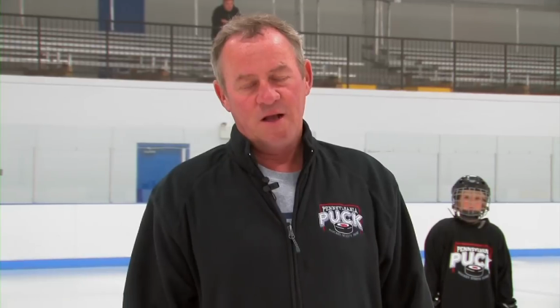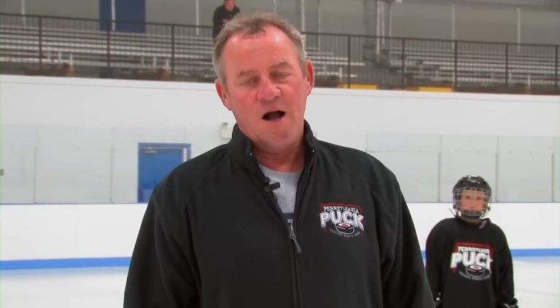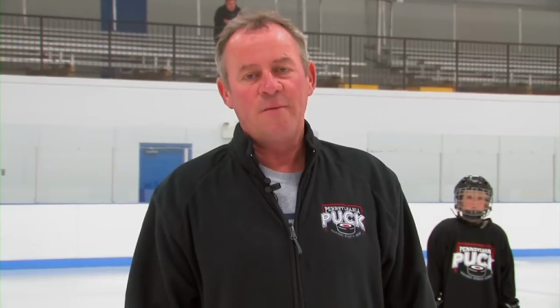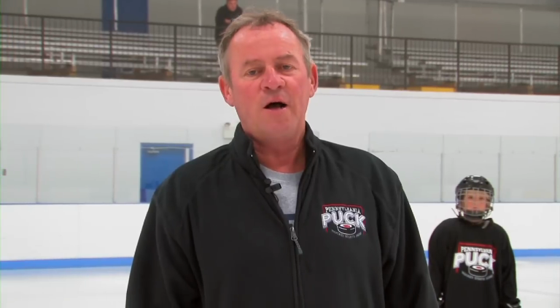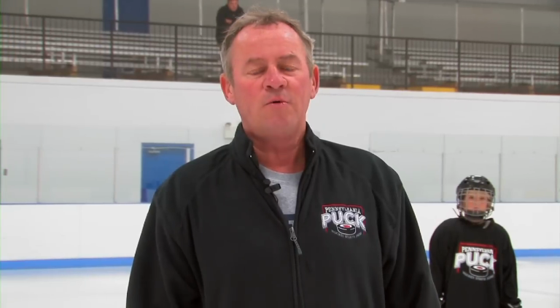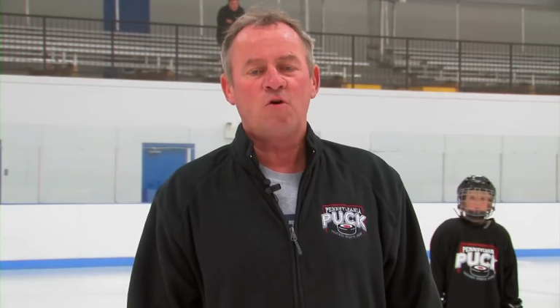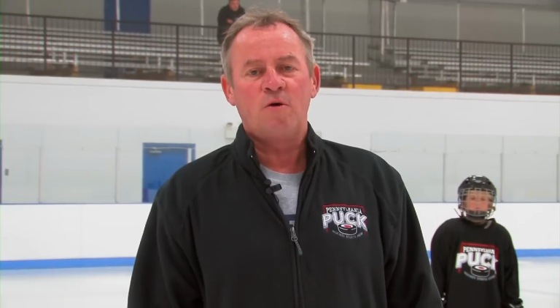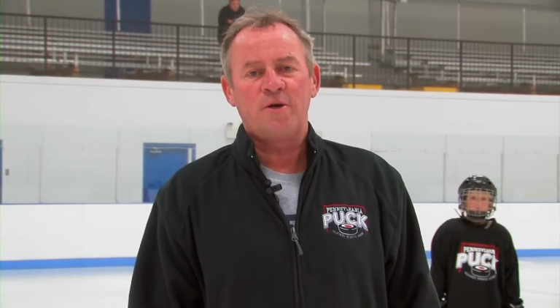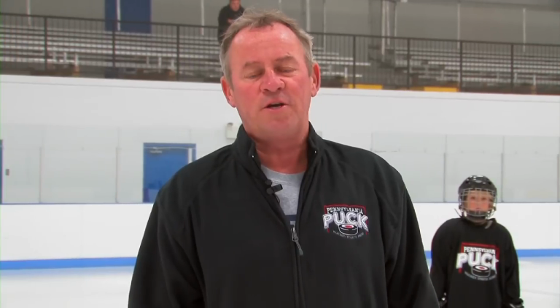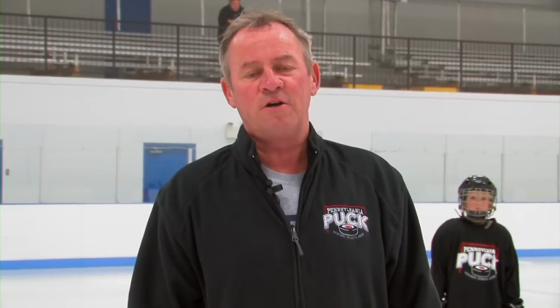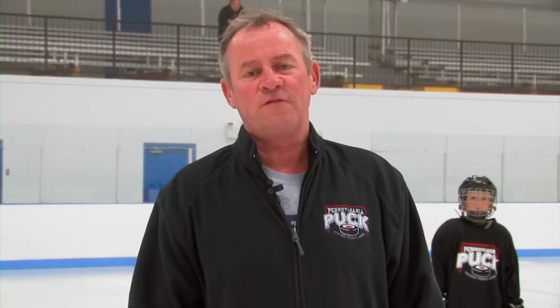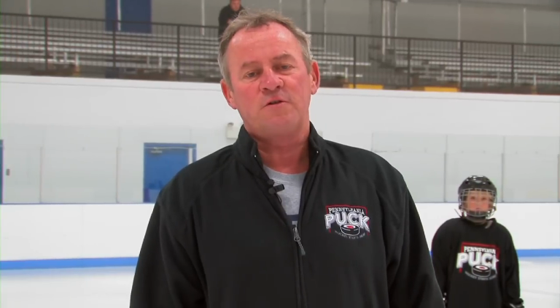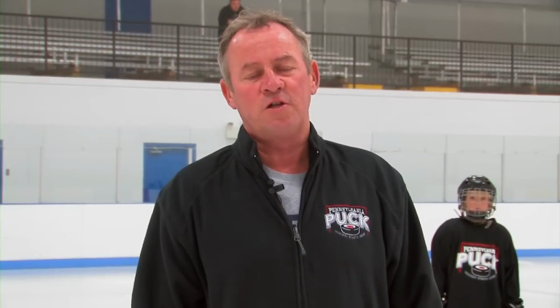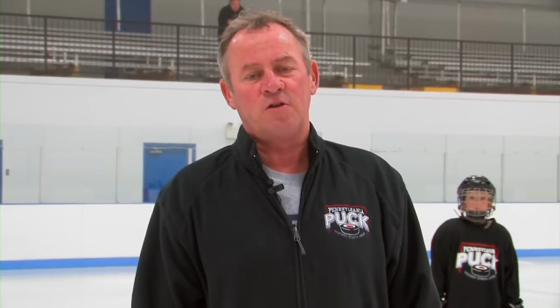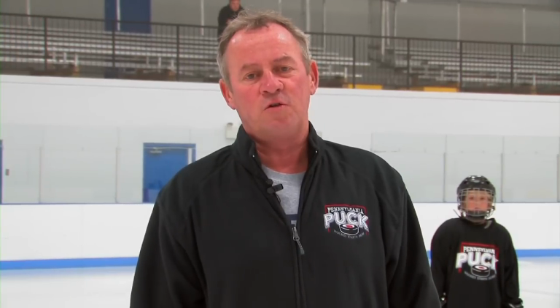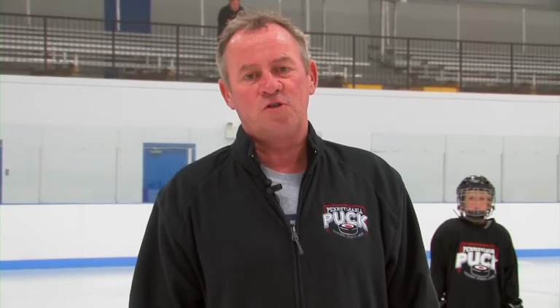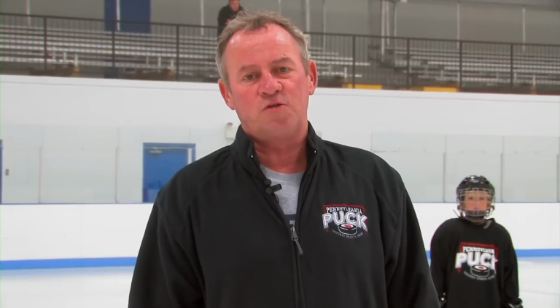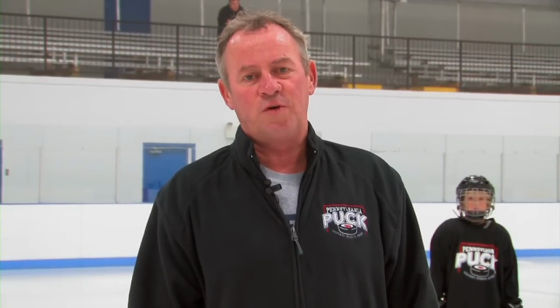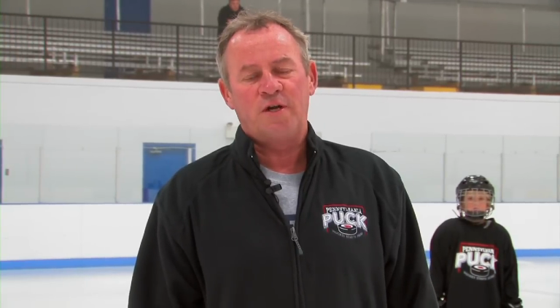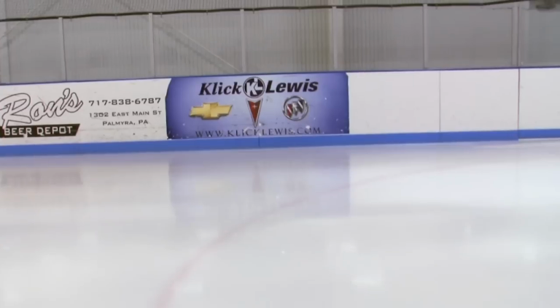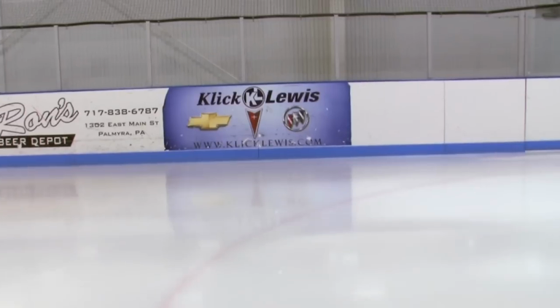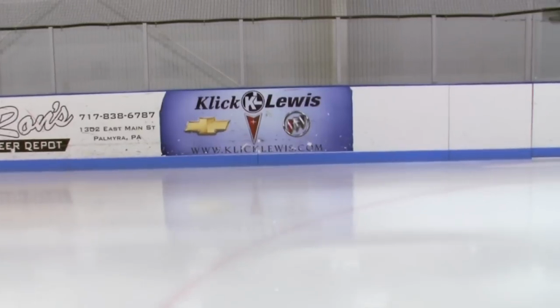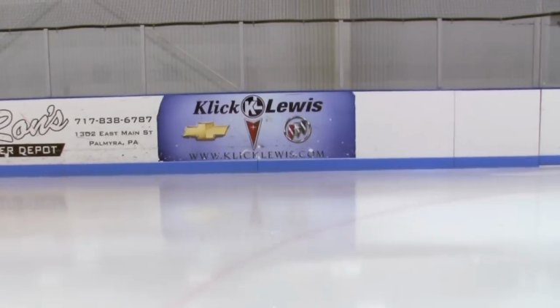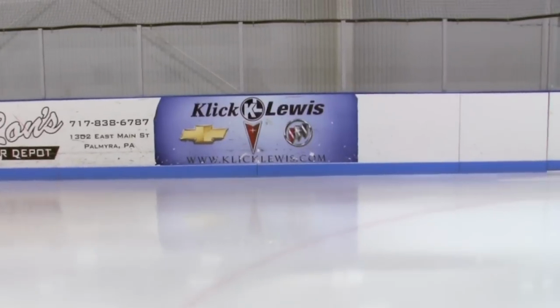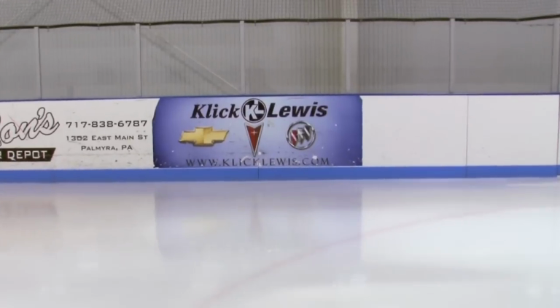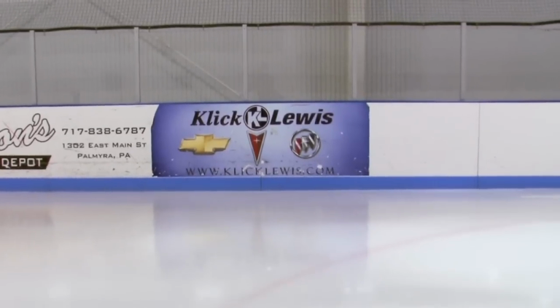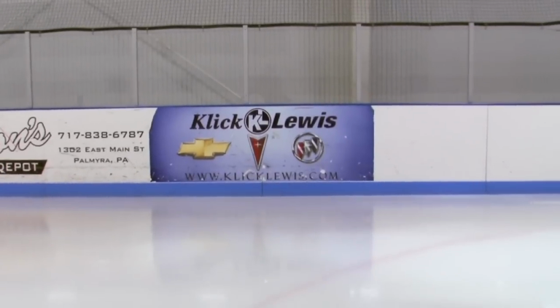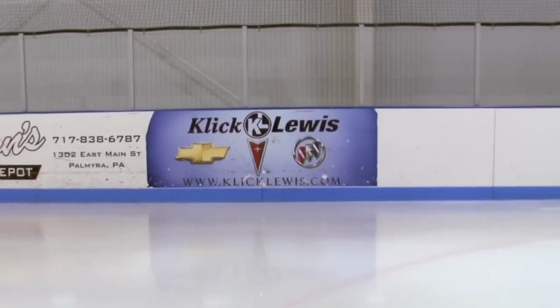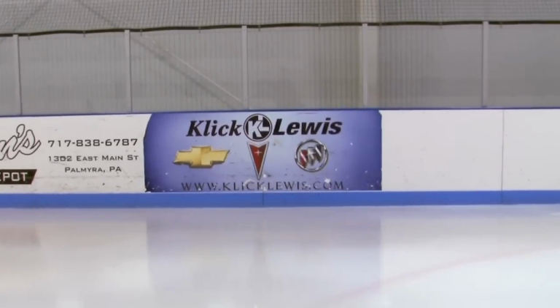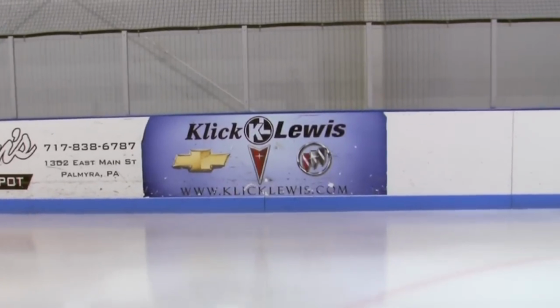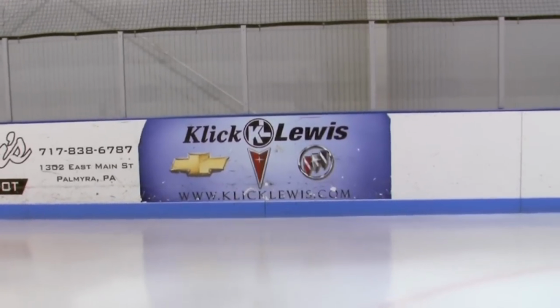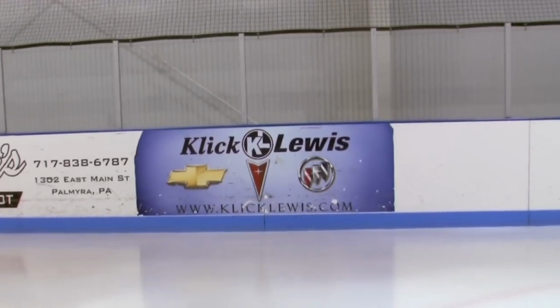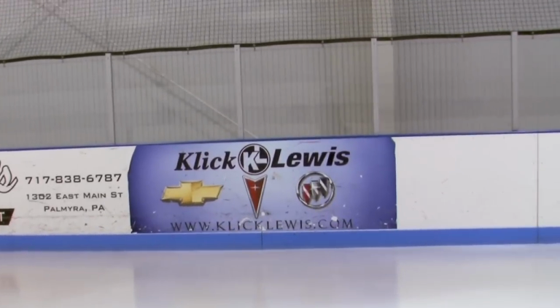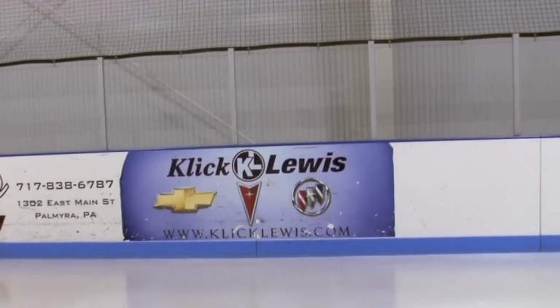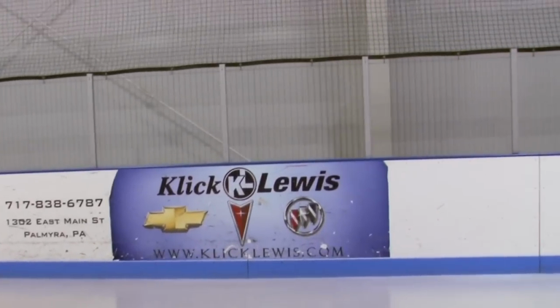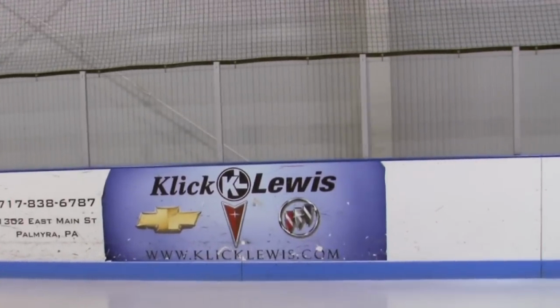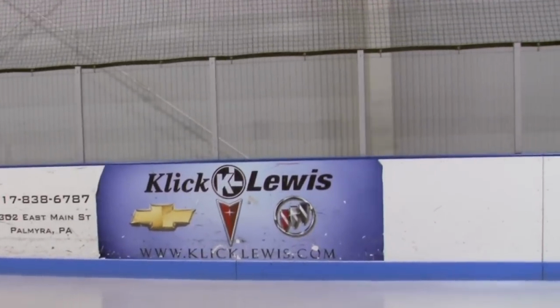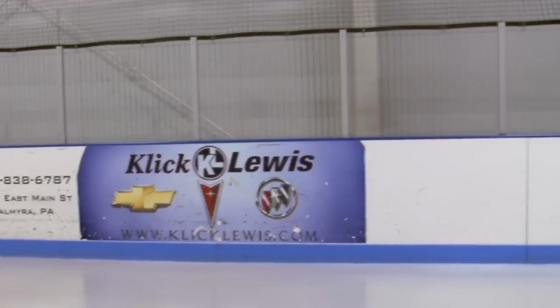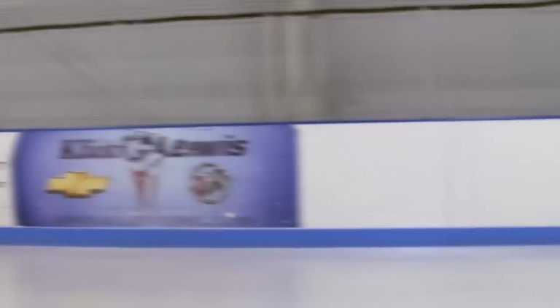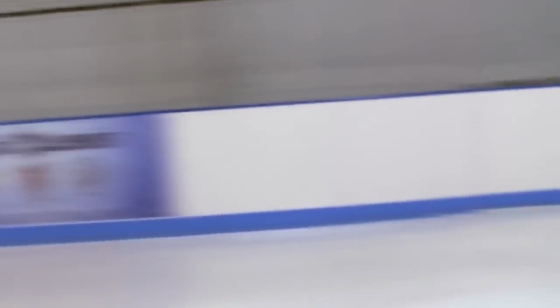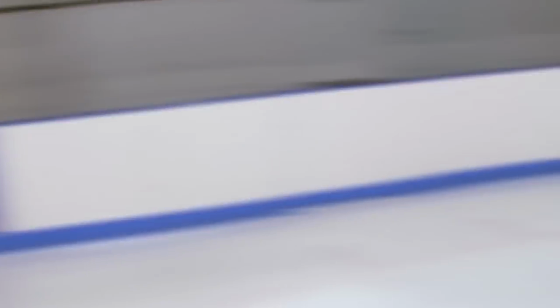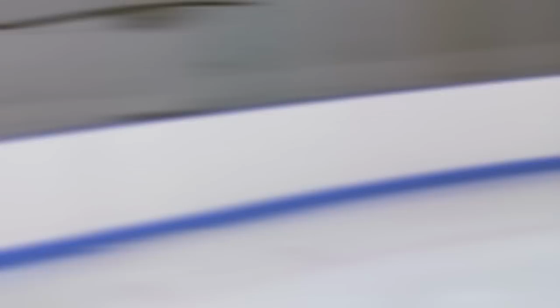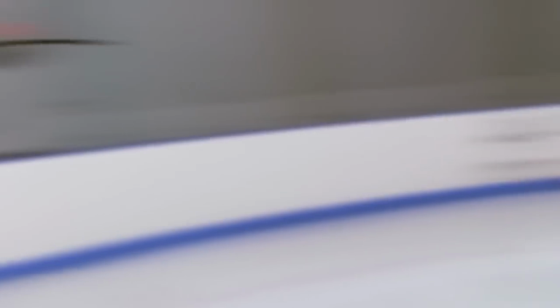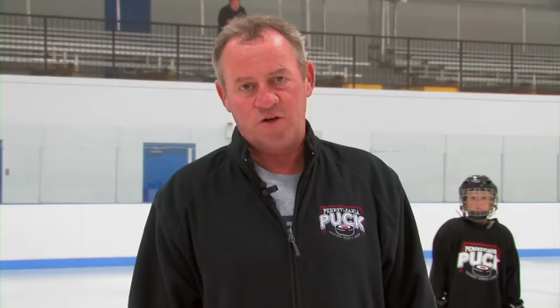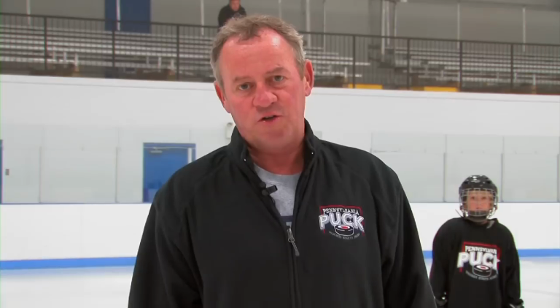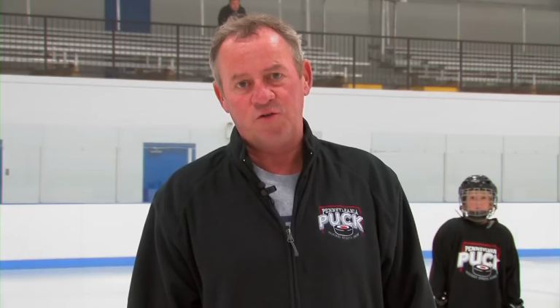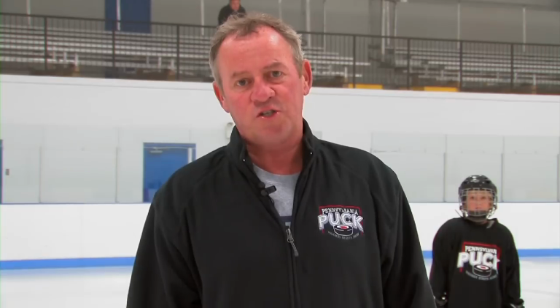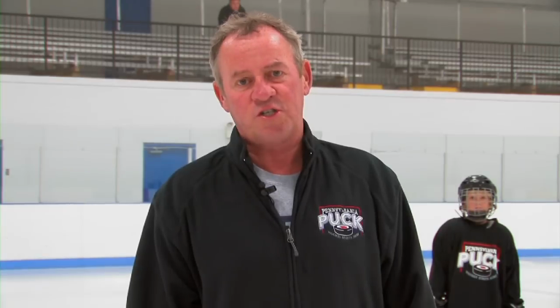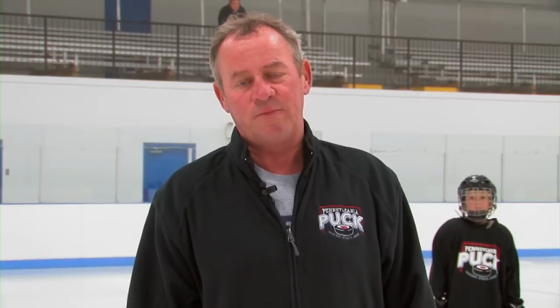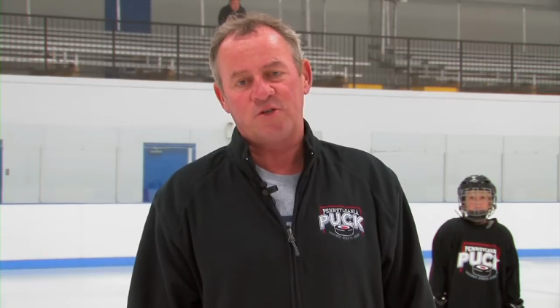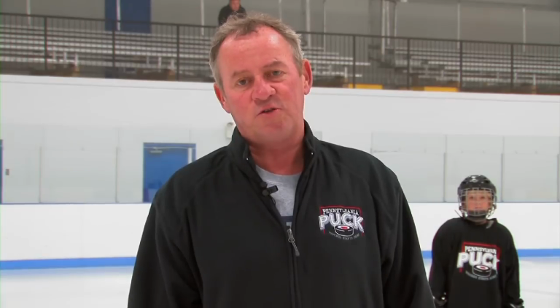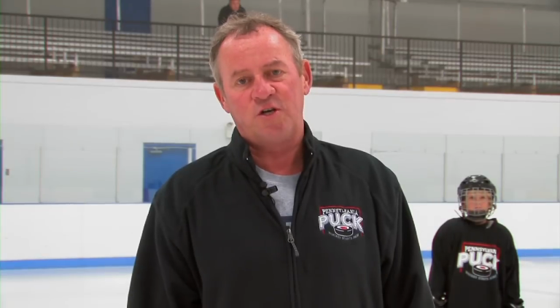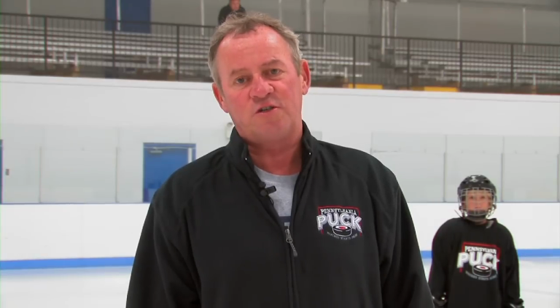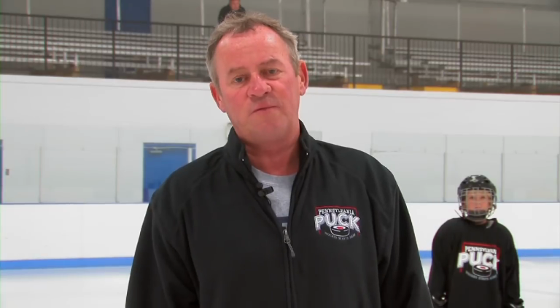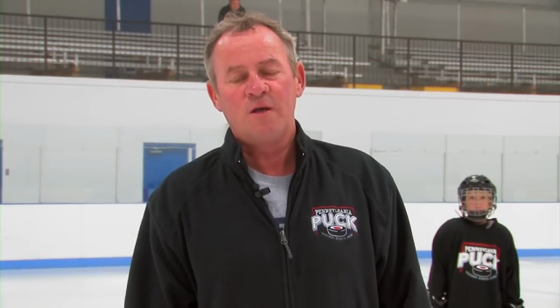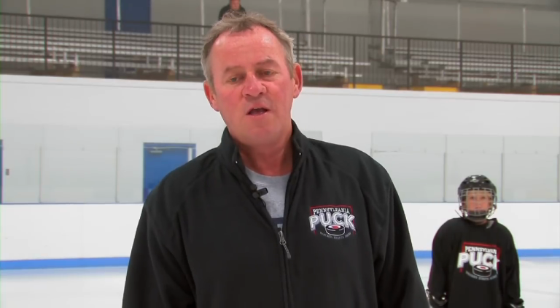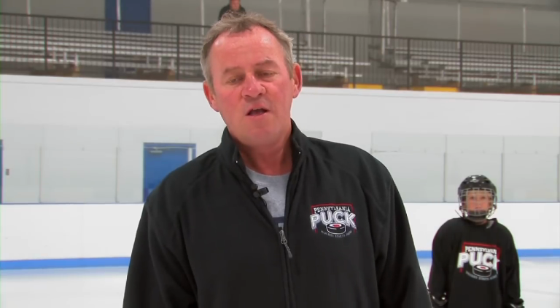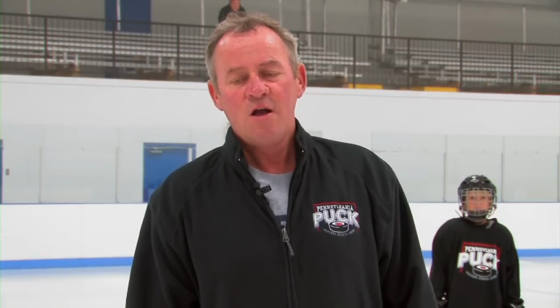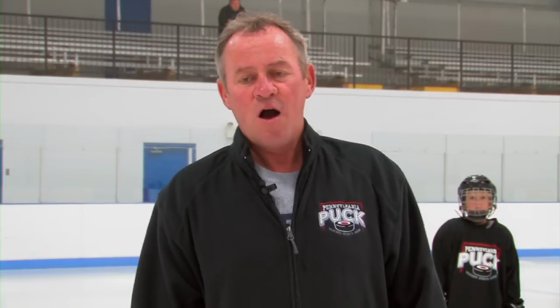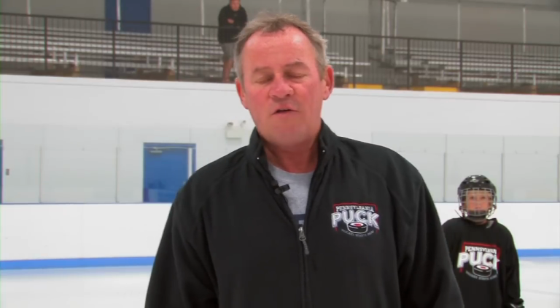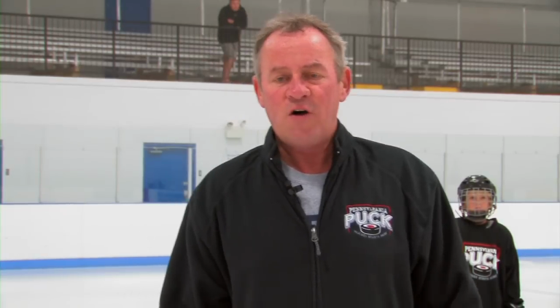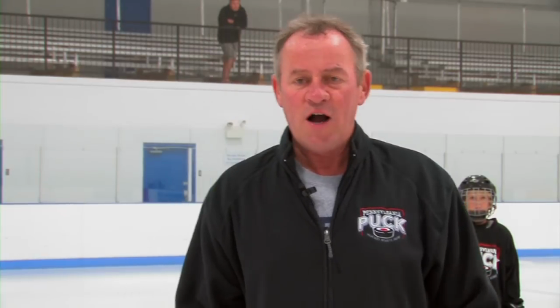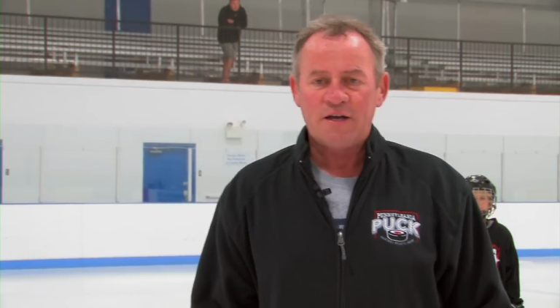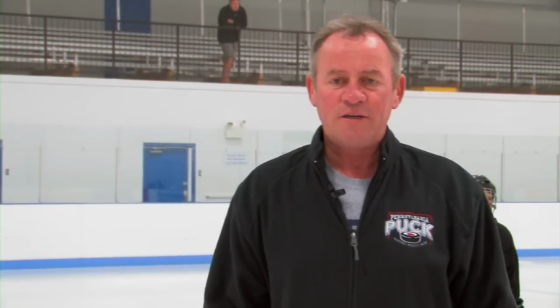I'm Al McCormick here from Click Lewis Arena. First of all, I want to thank Click Lewis Arena for having us here to do this demonstration of hockey.